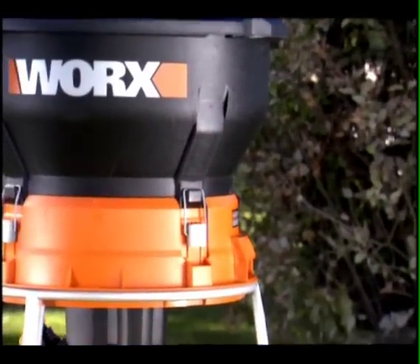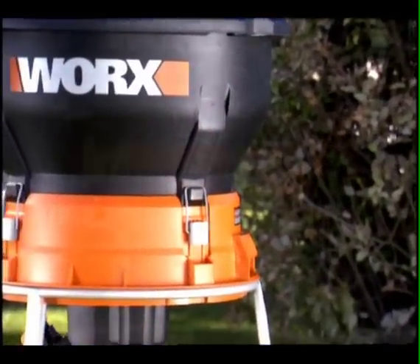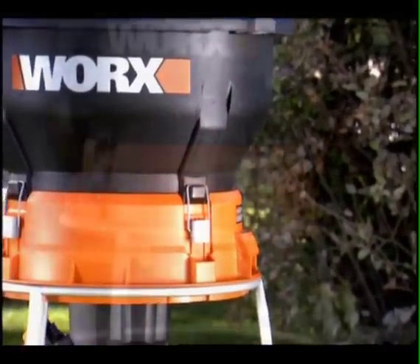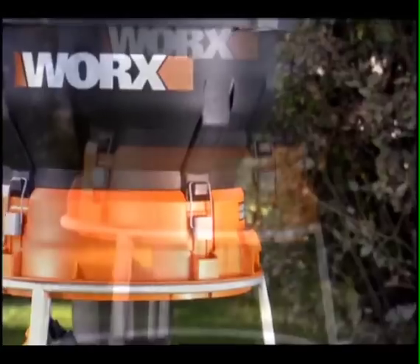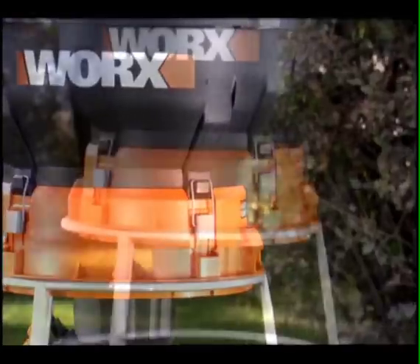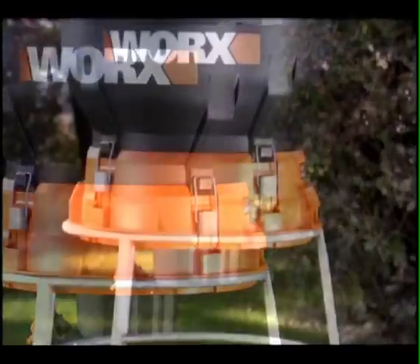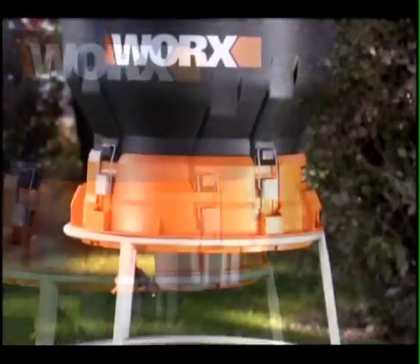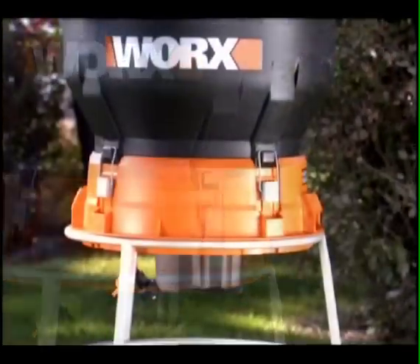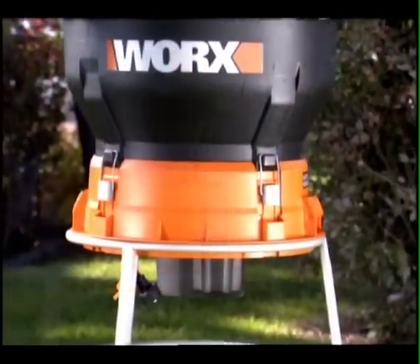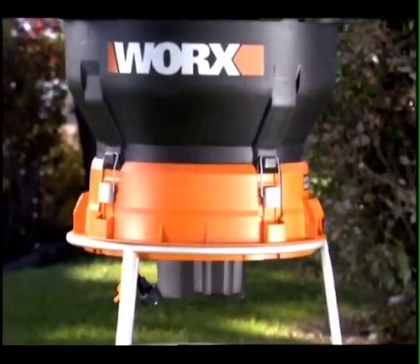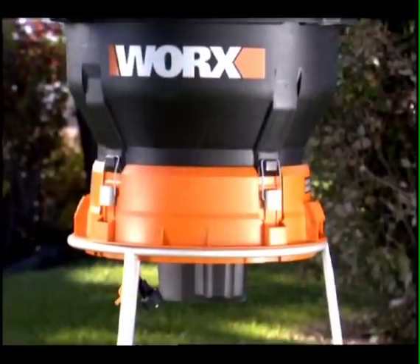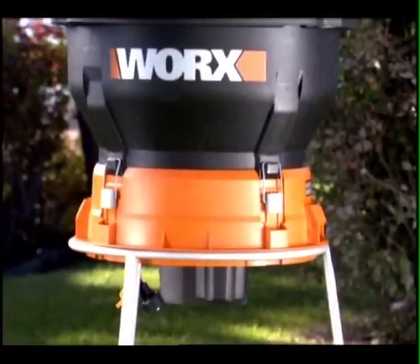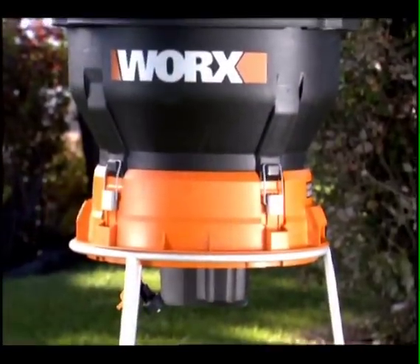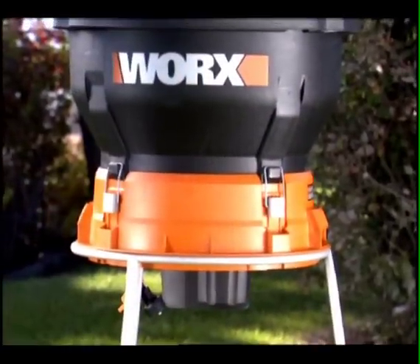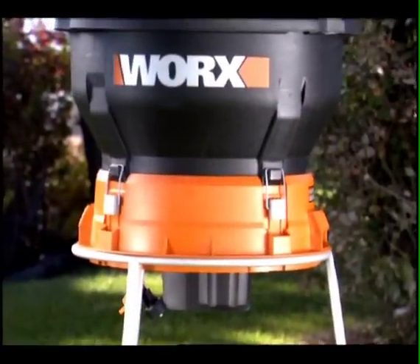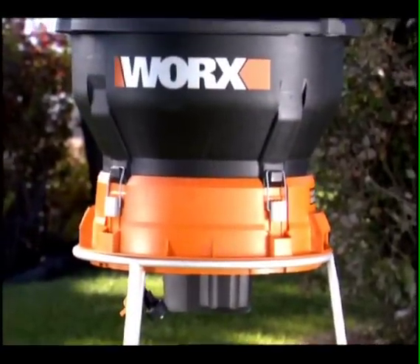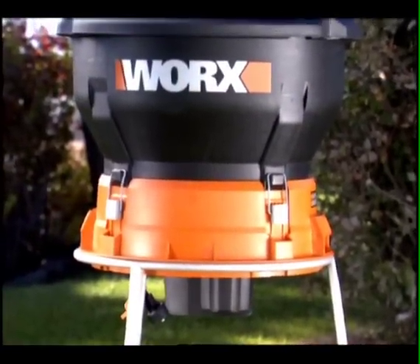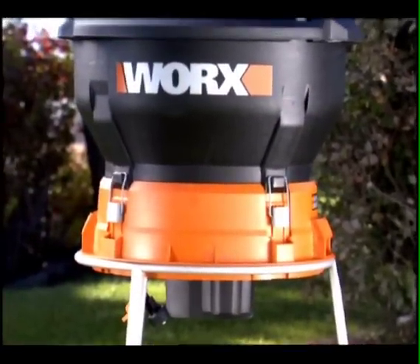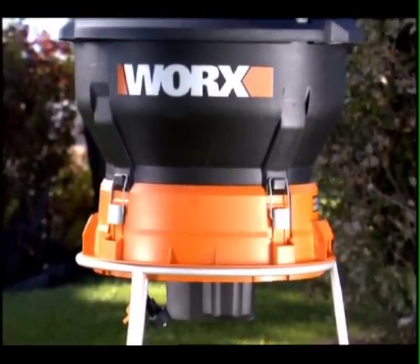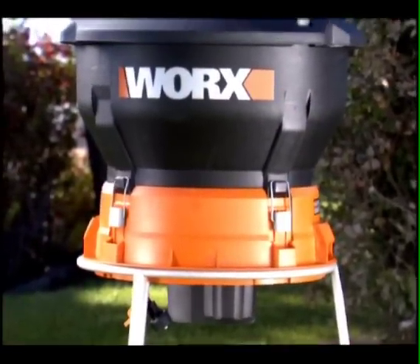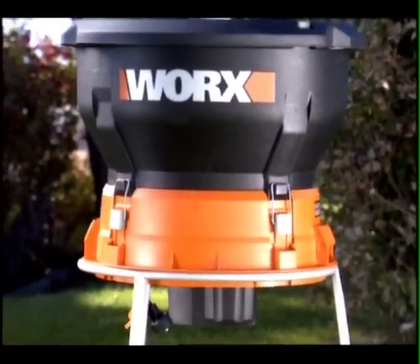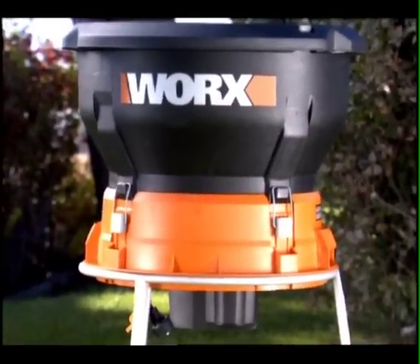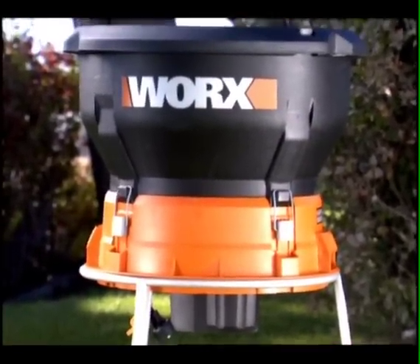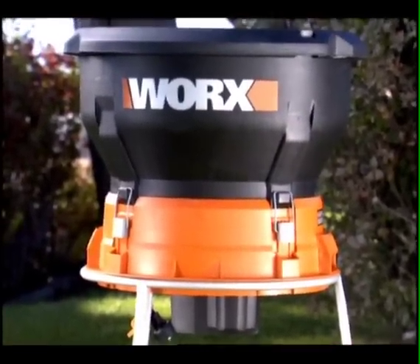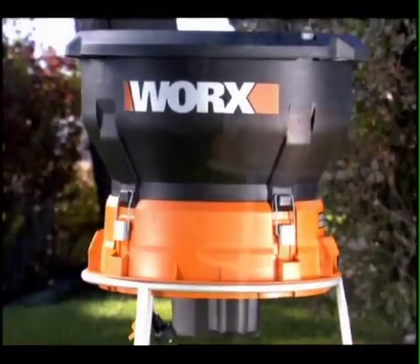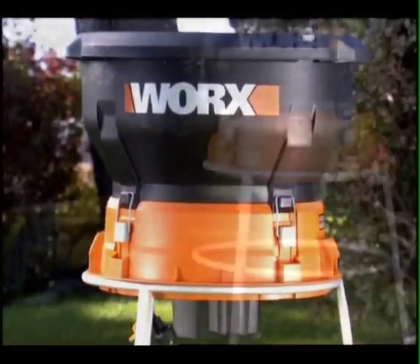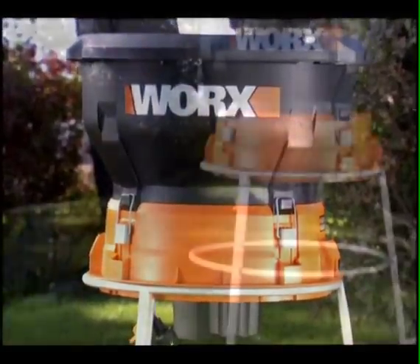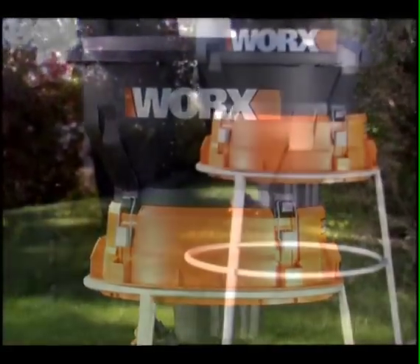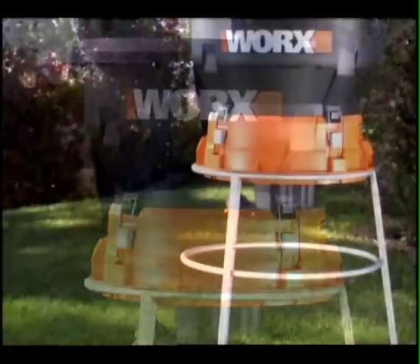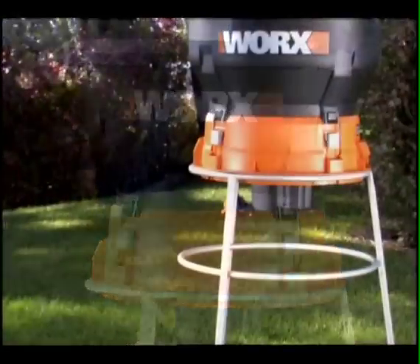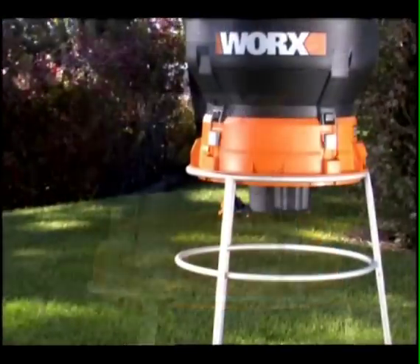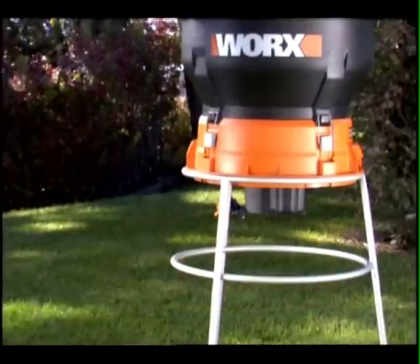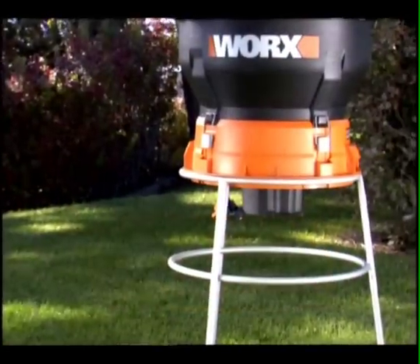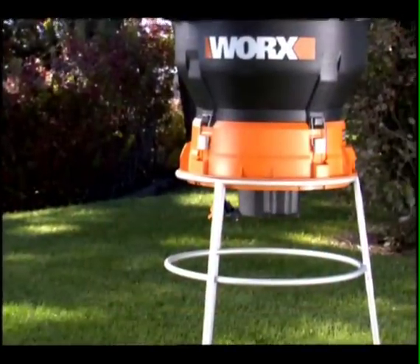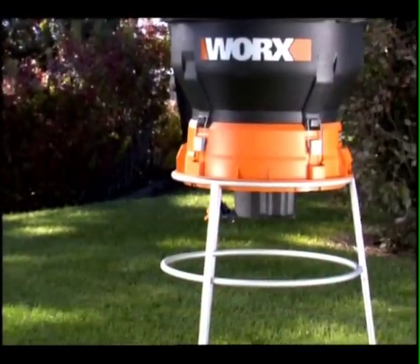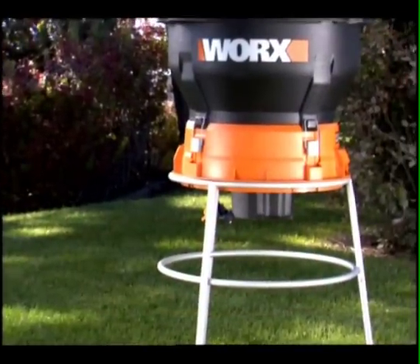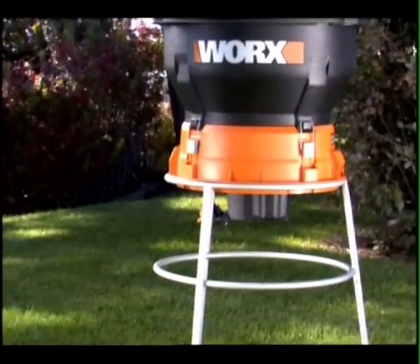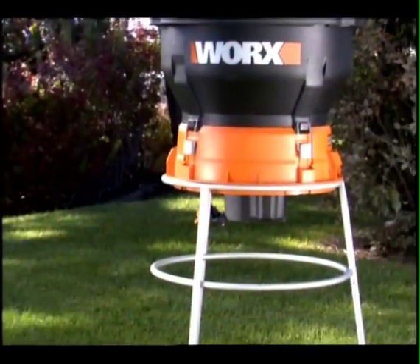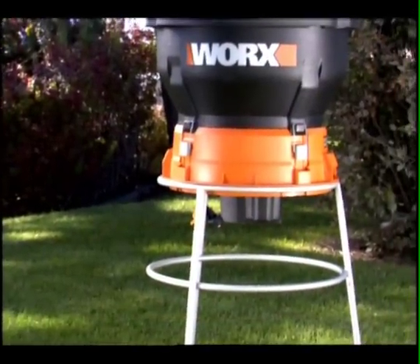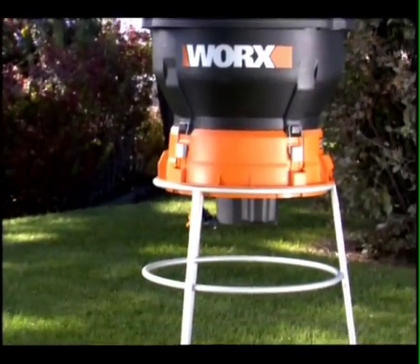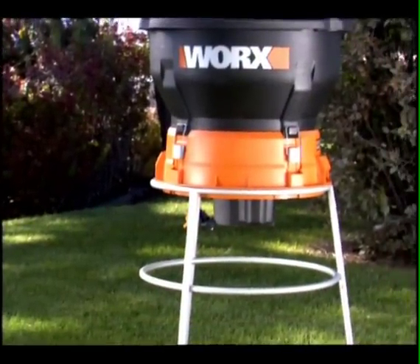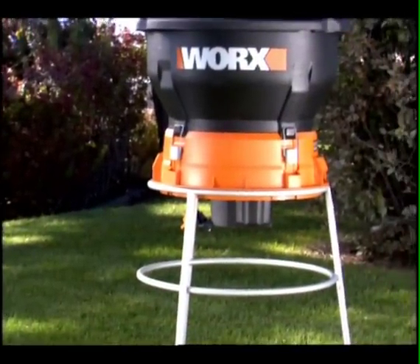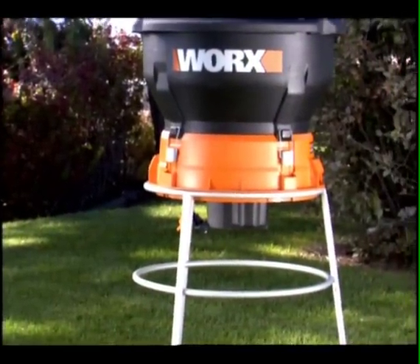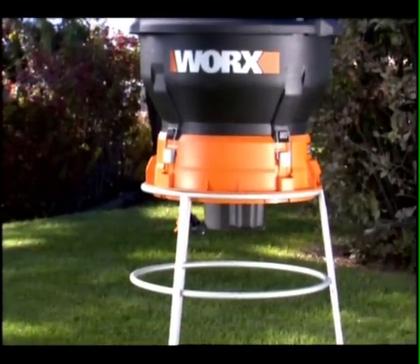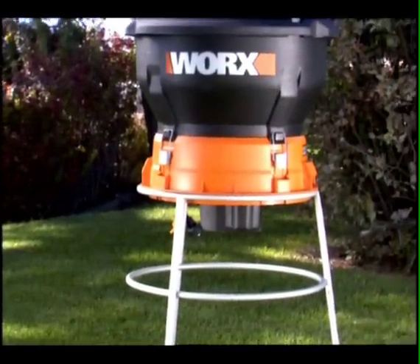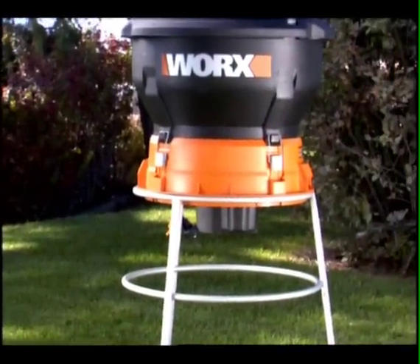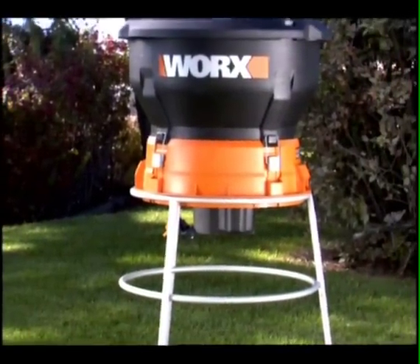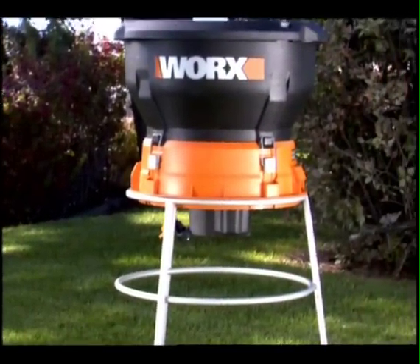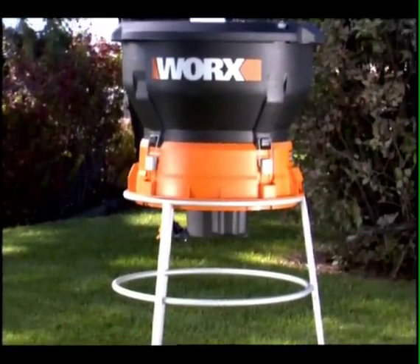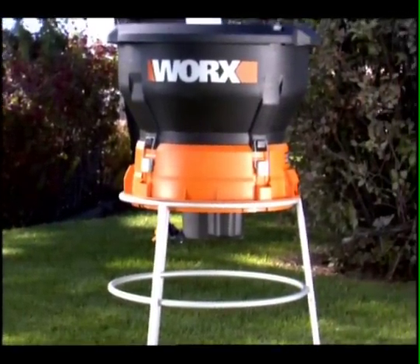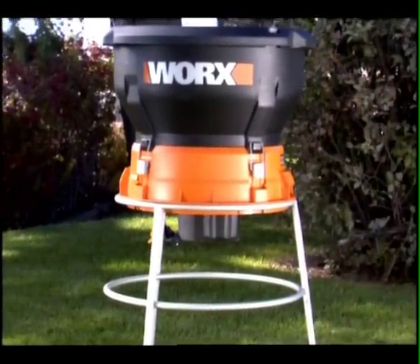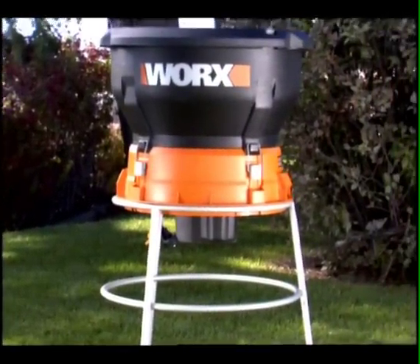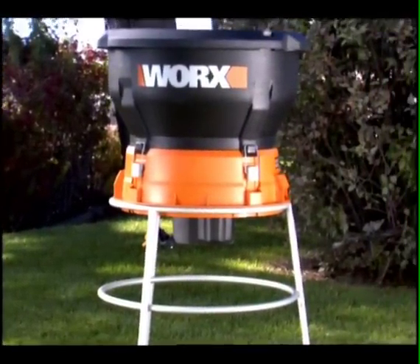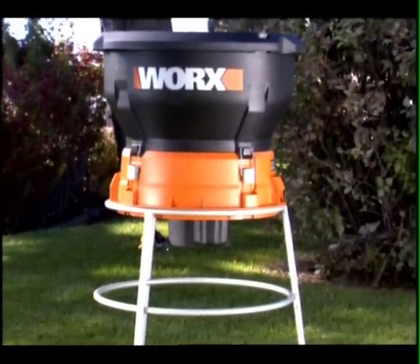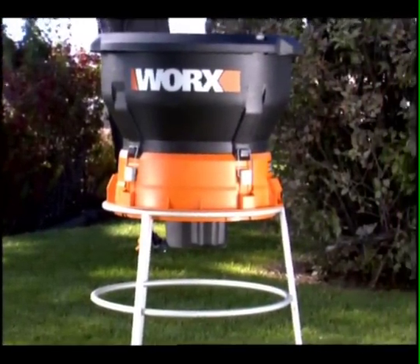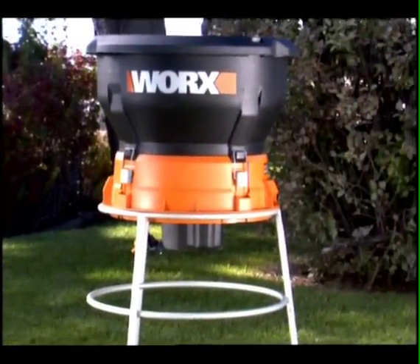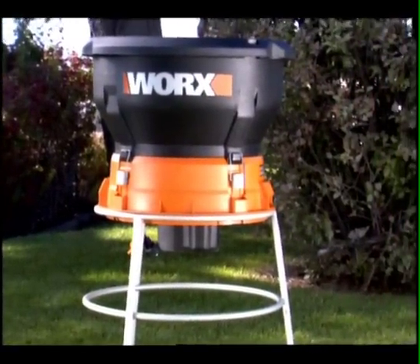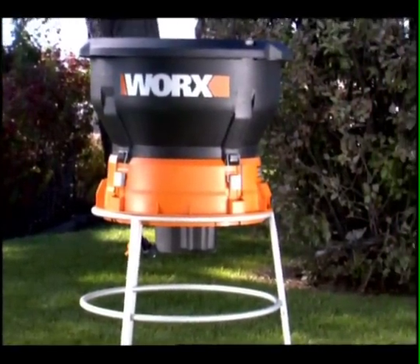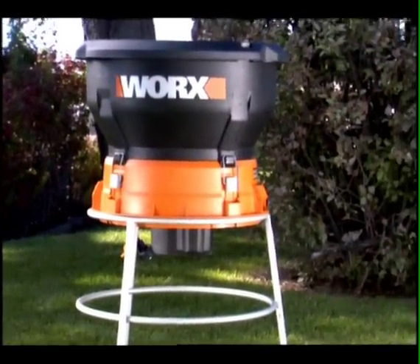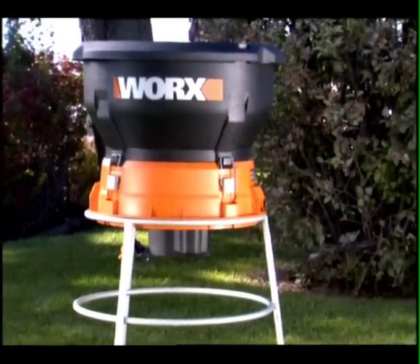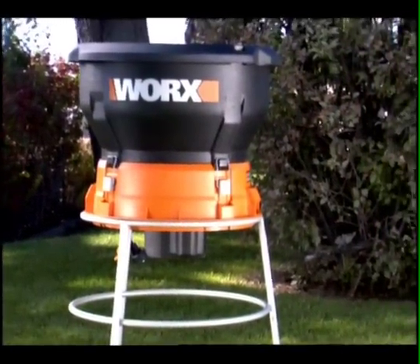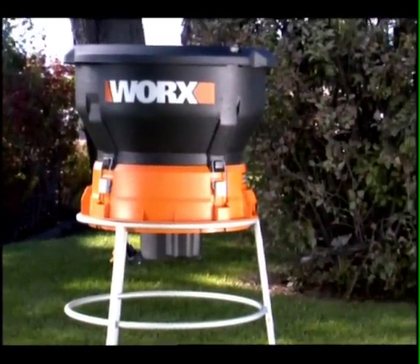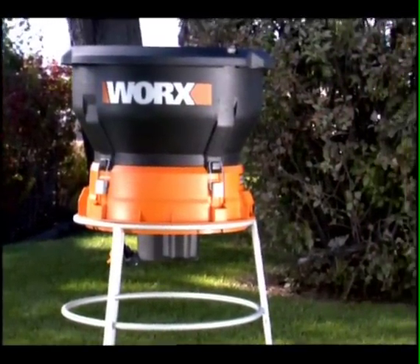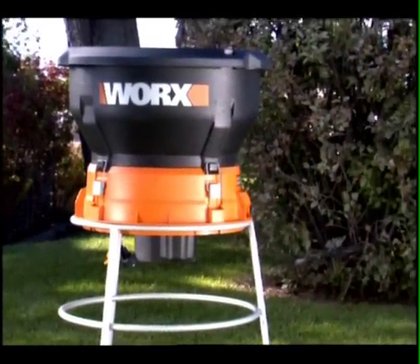Turn your piles of leaves into vitamin rich organic mulch that is the perfect fertilizer for a flower bed or garden.